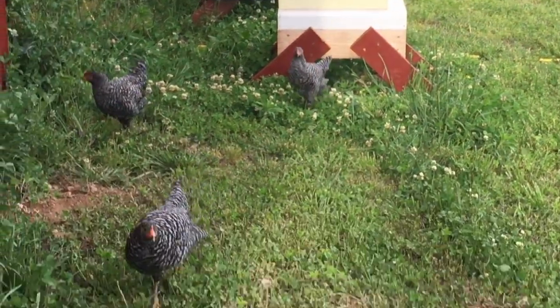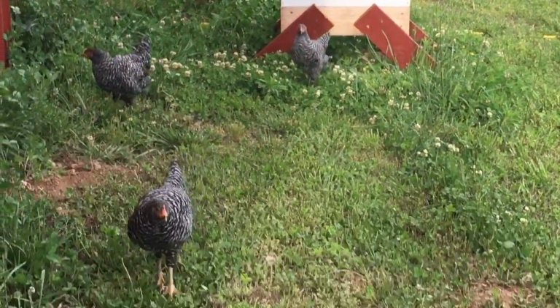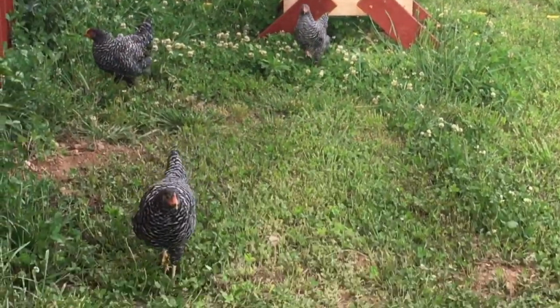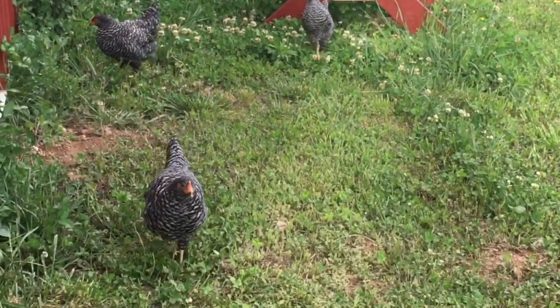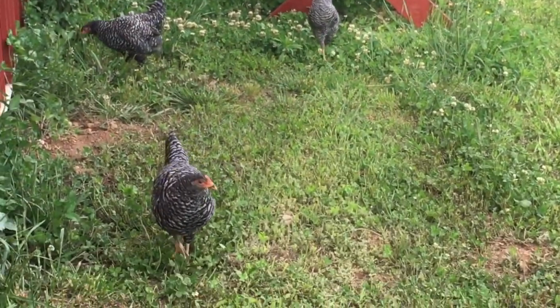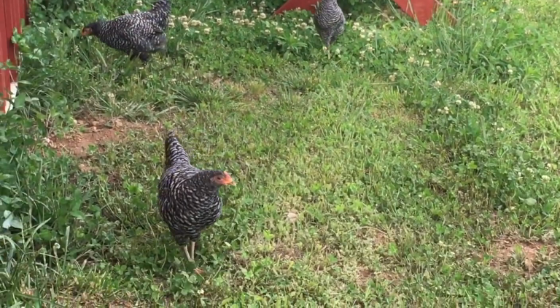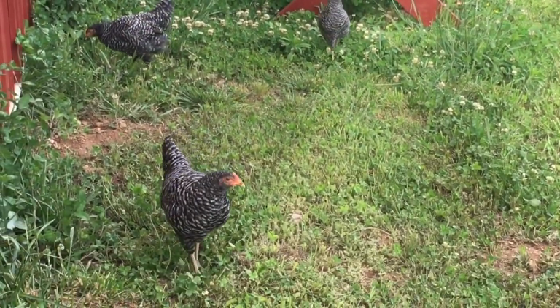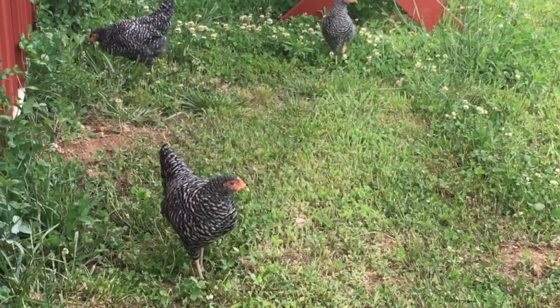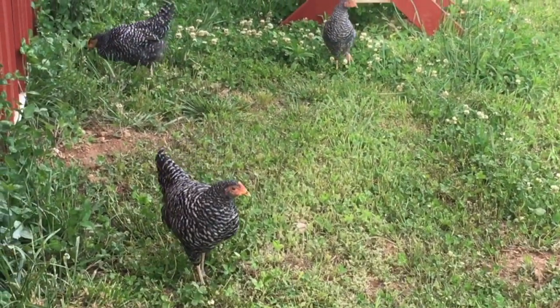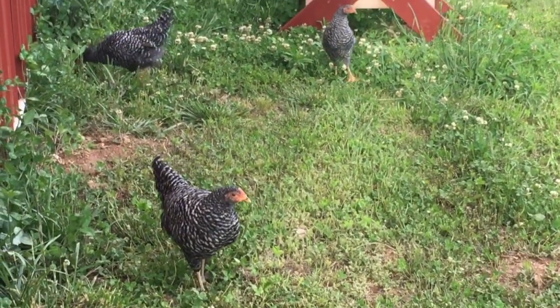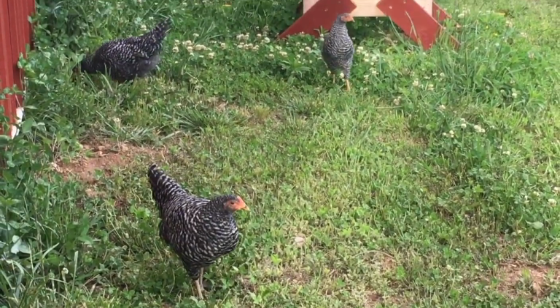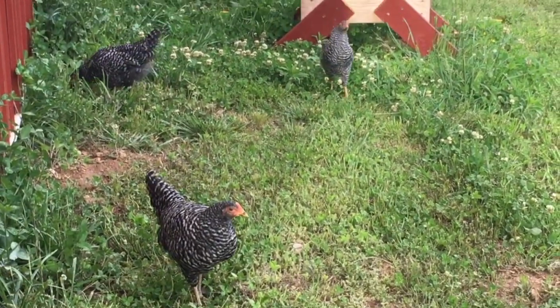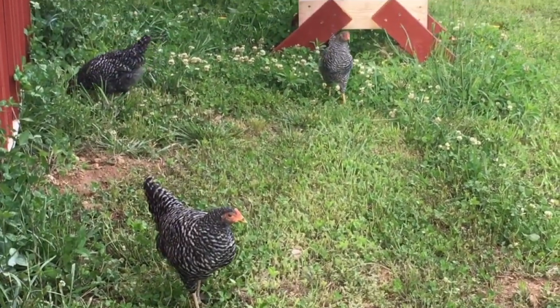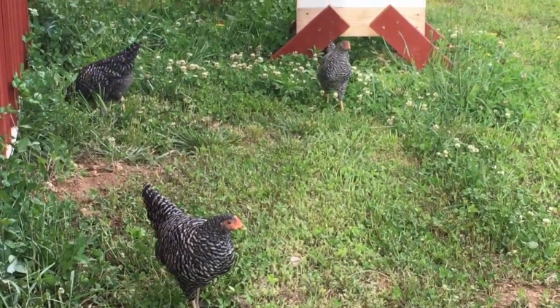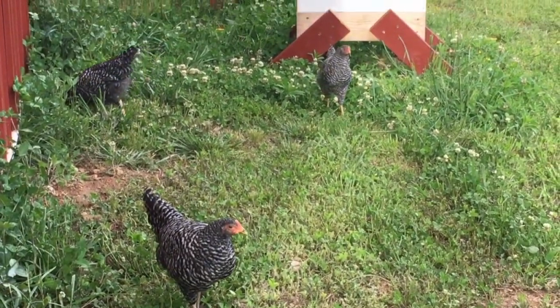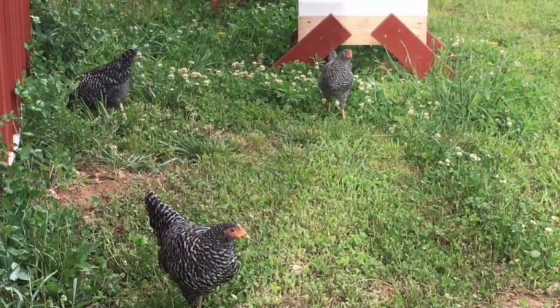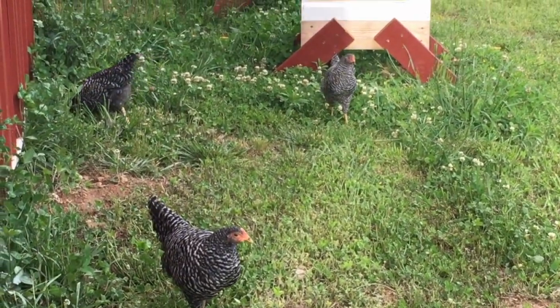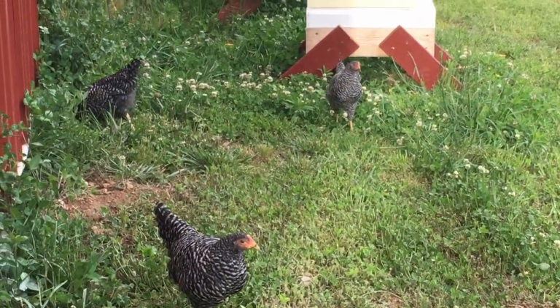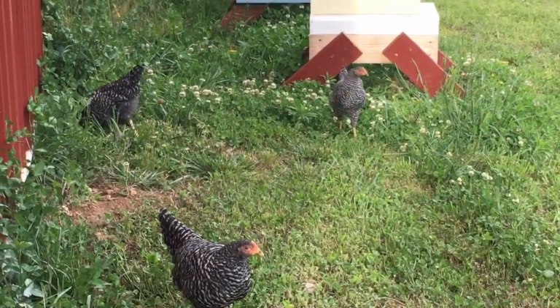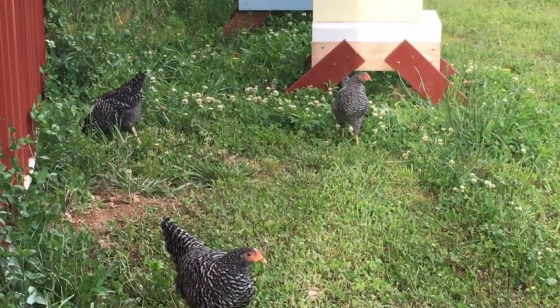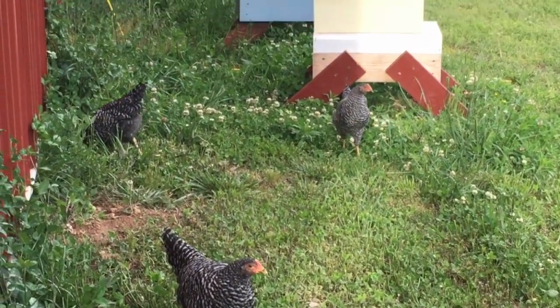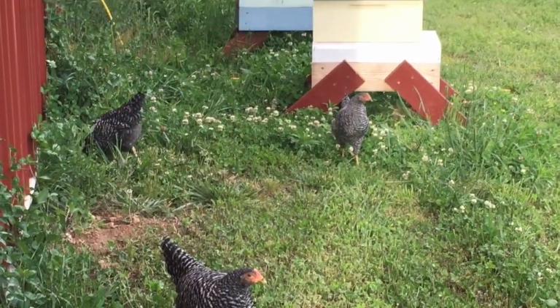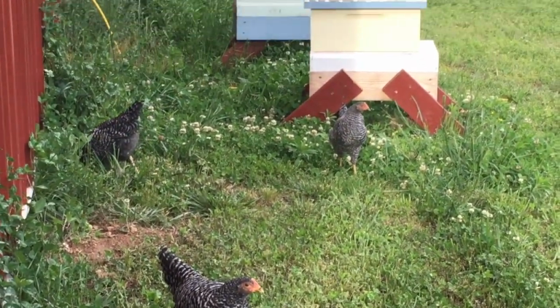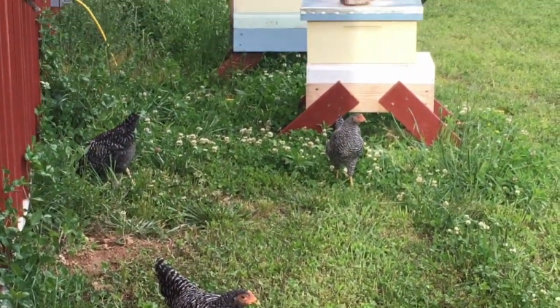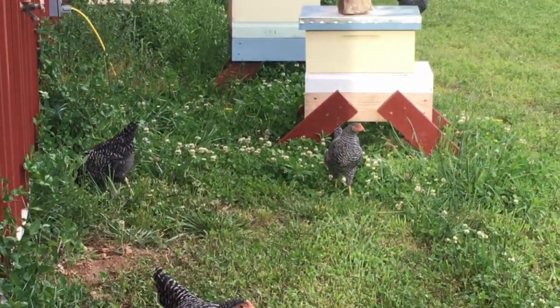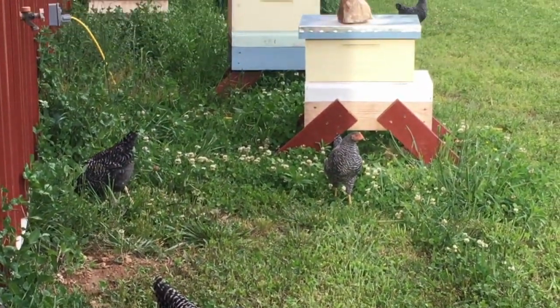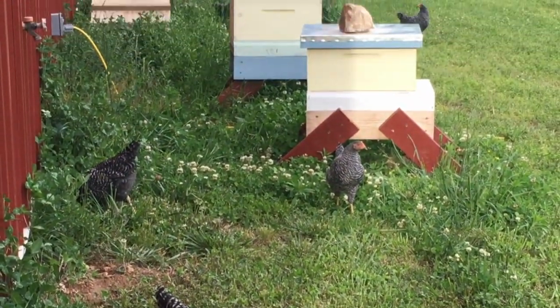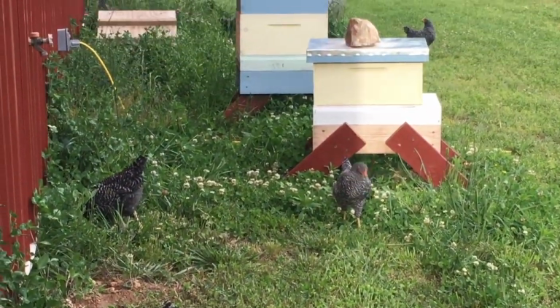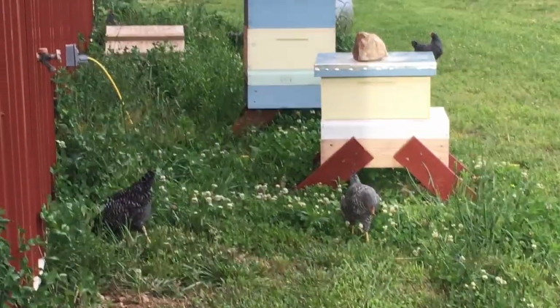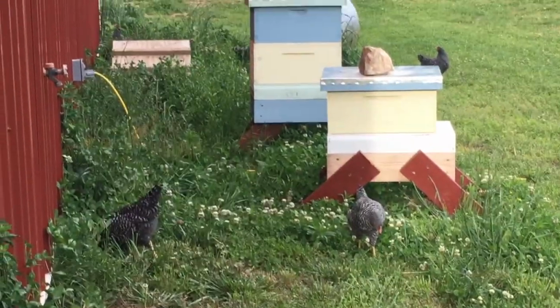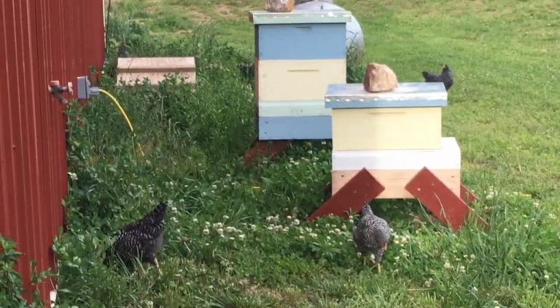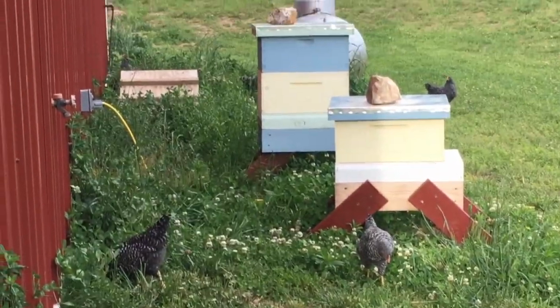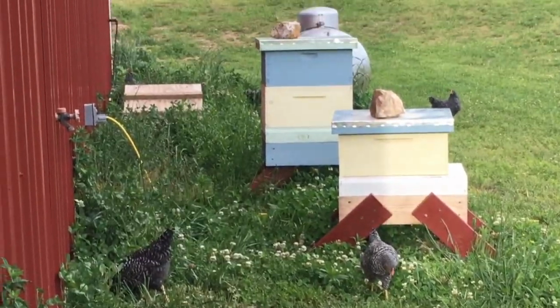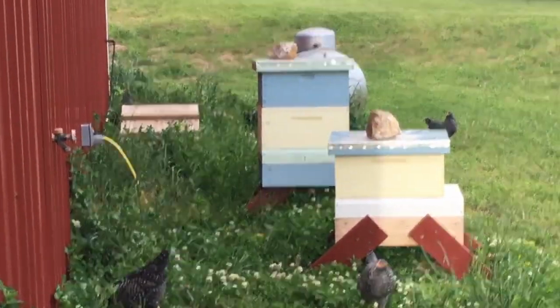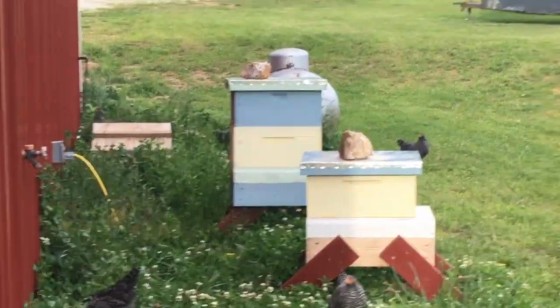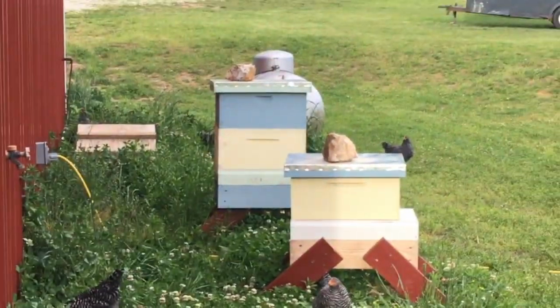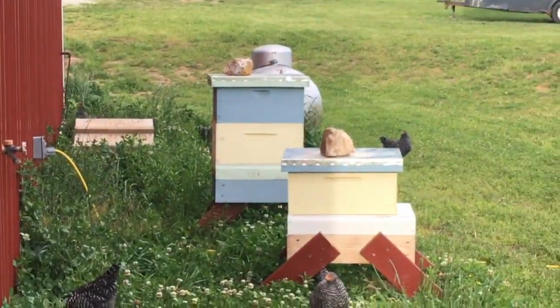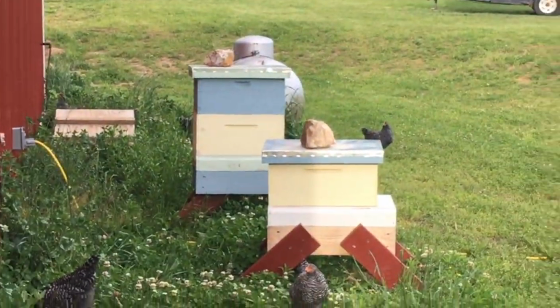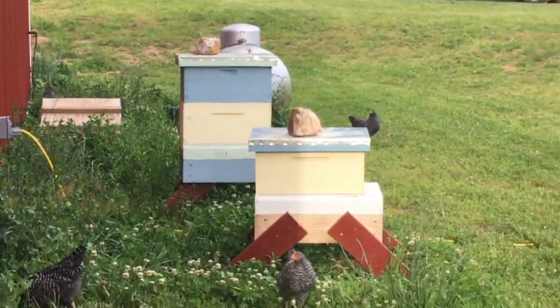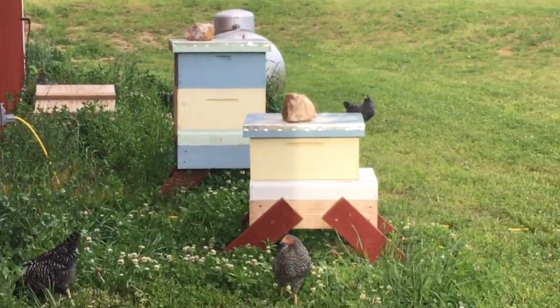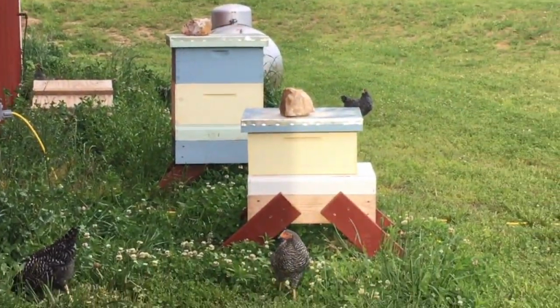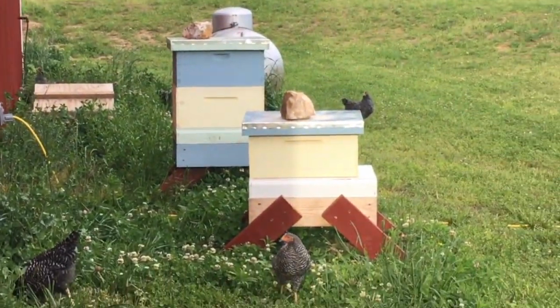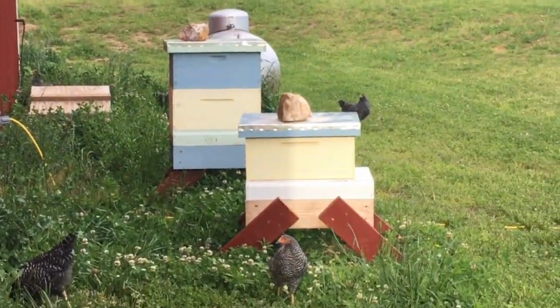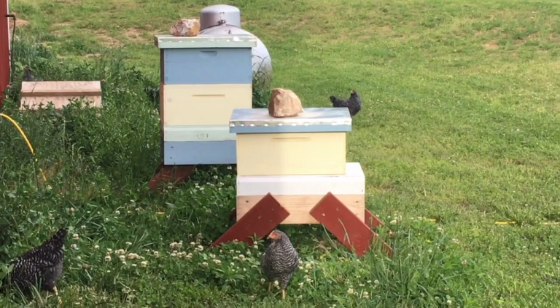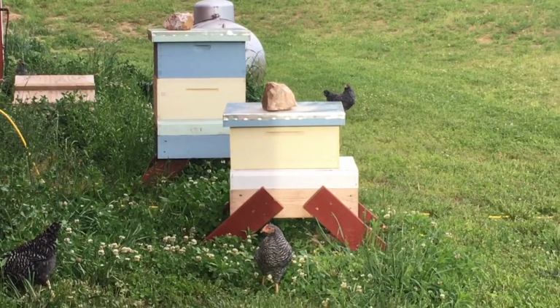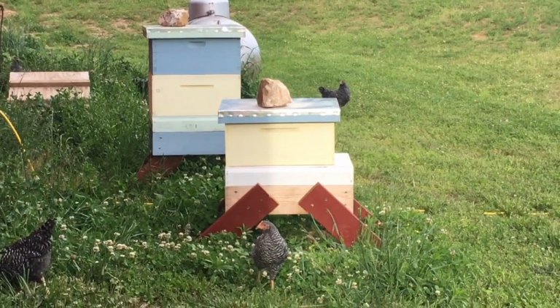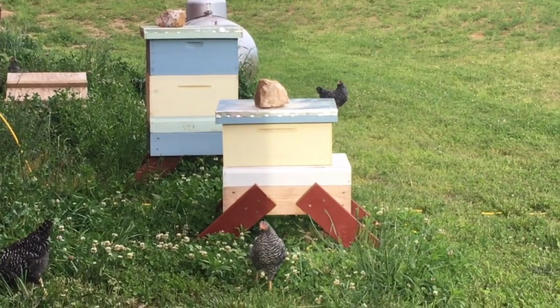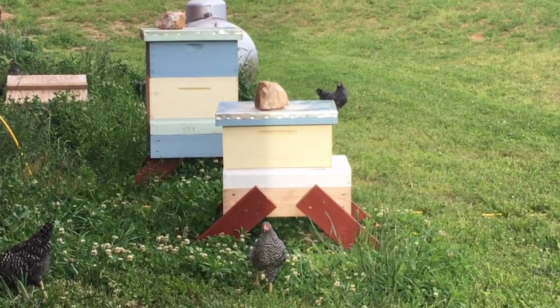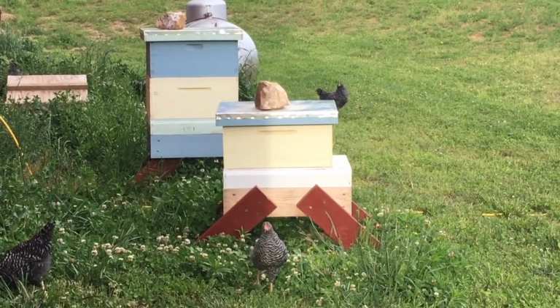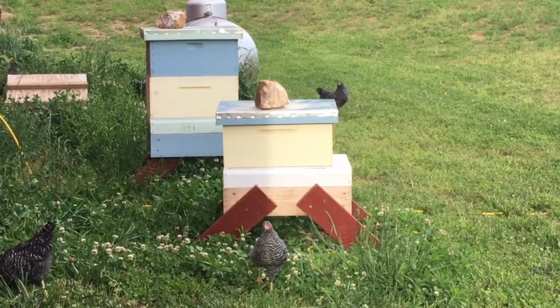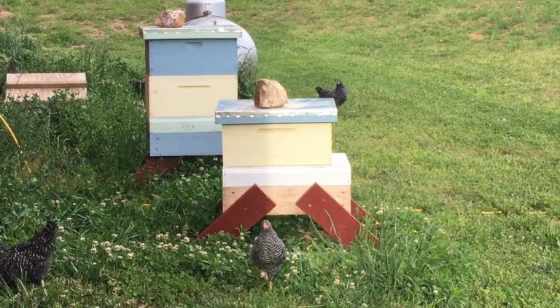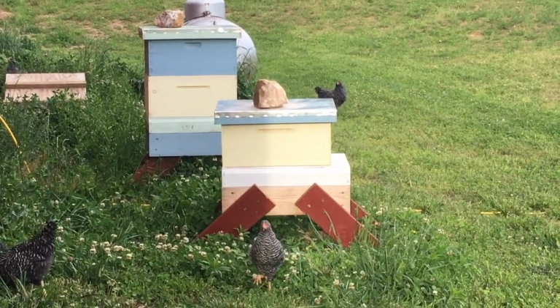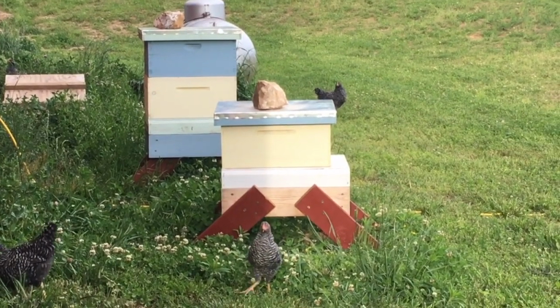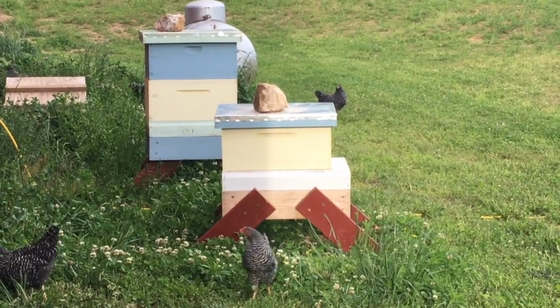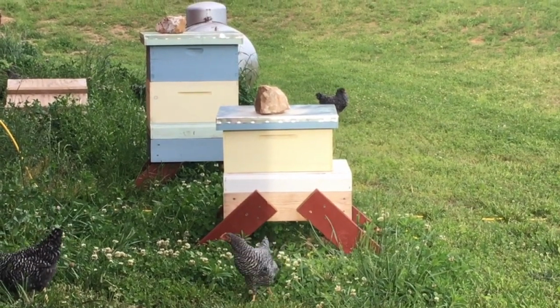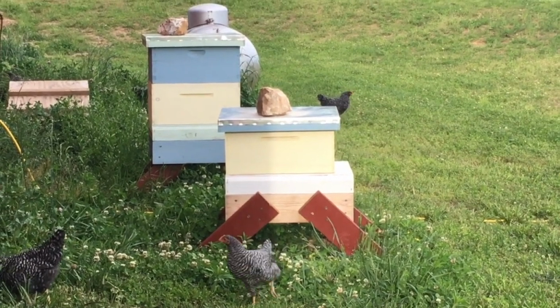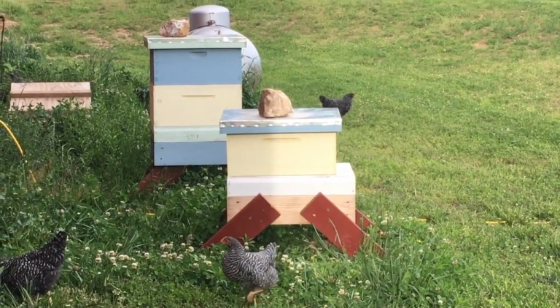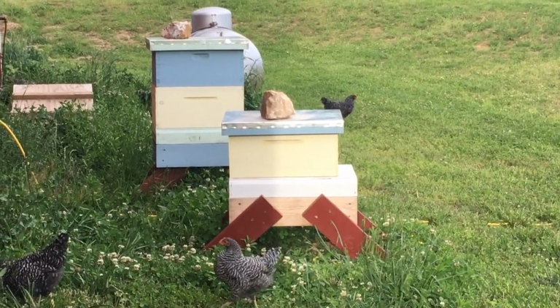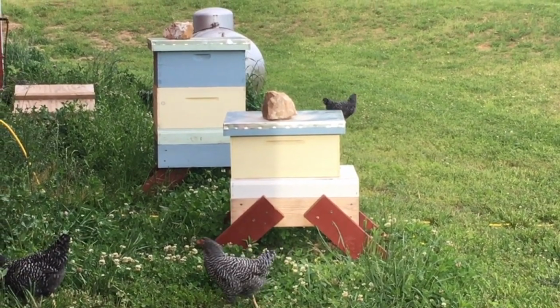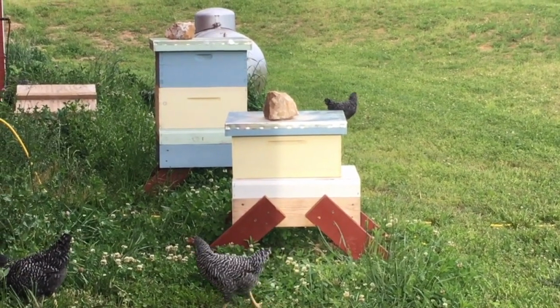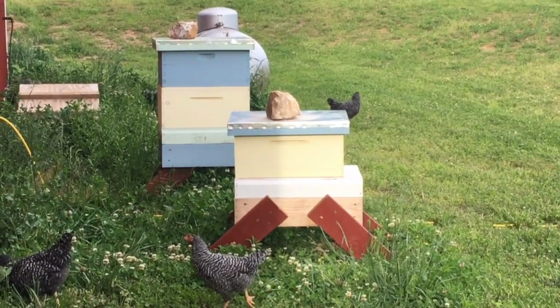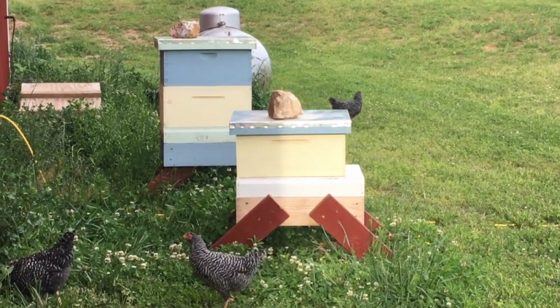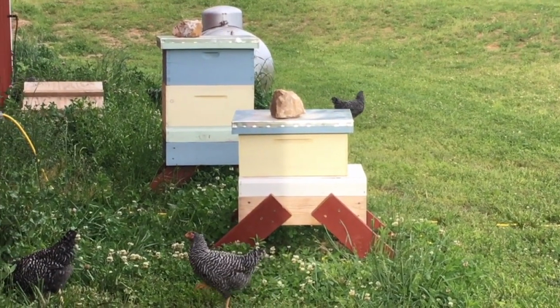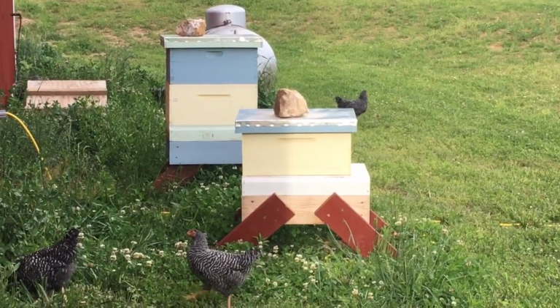Girls, you don't want to be pecking at that beehive — they'll come out after you. Yeah, they will.